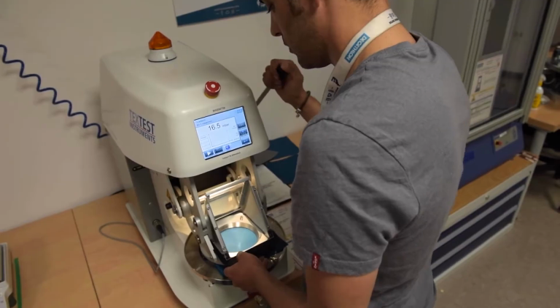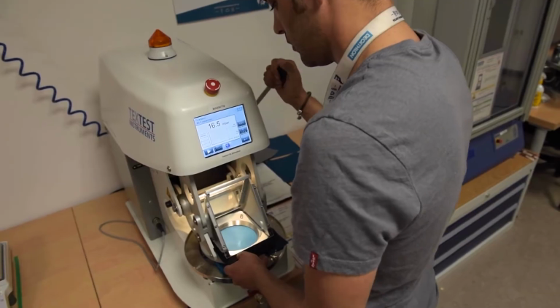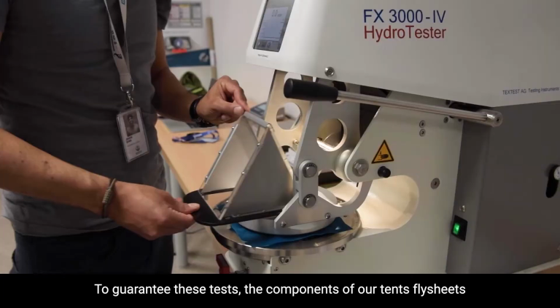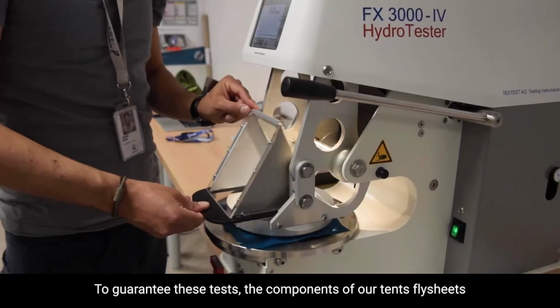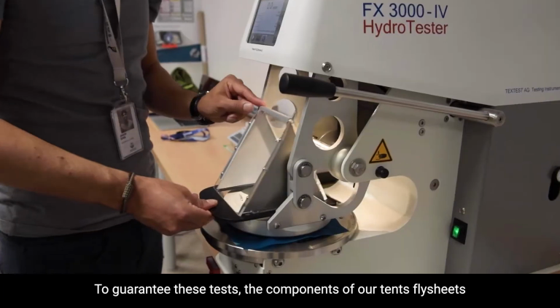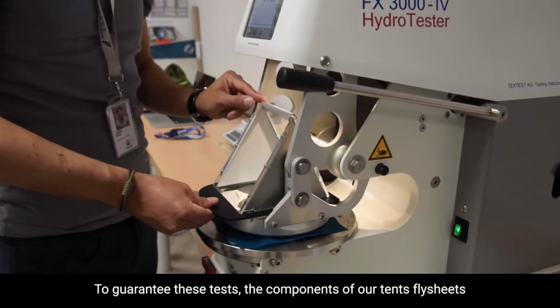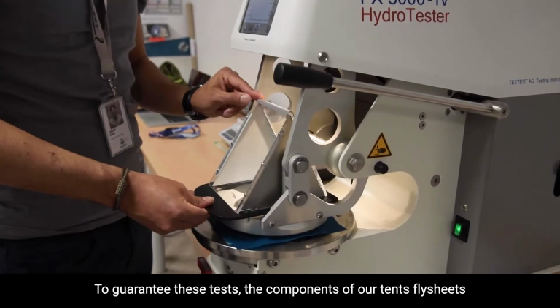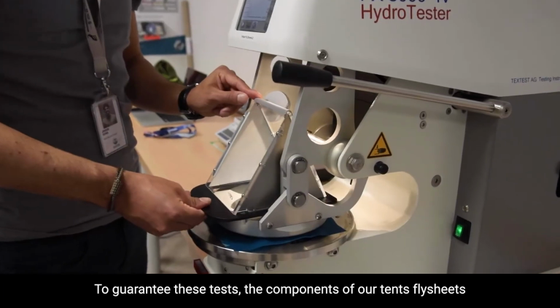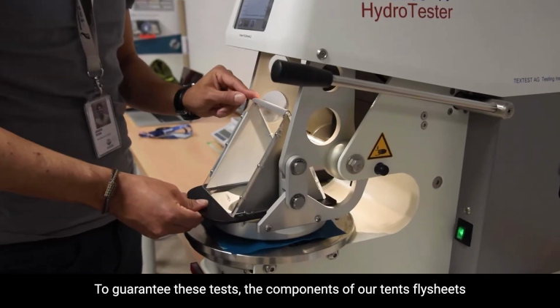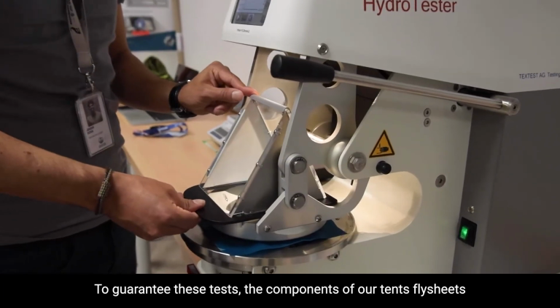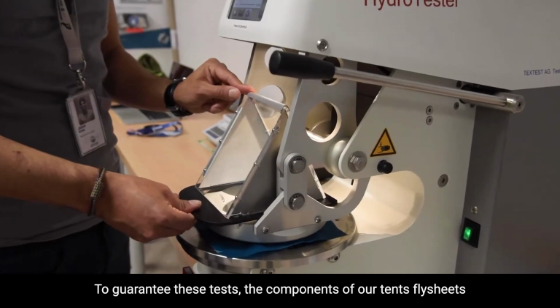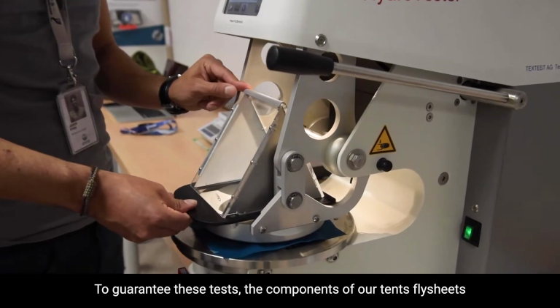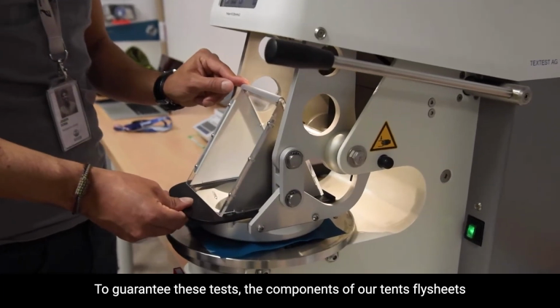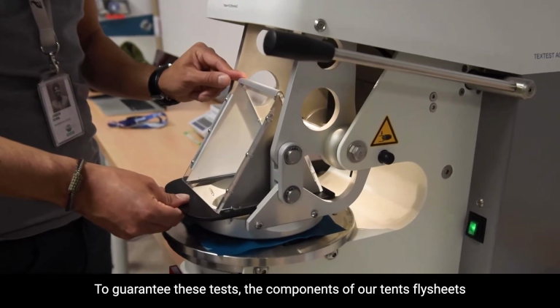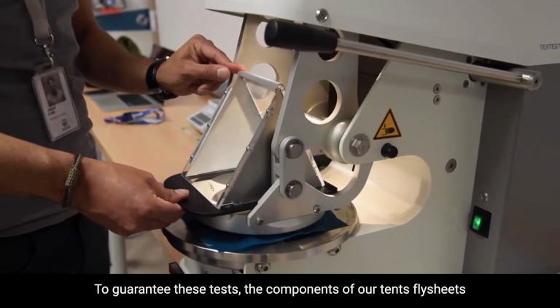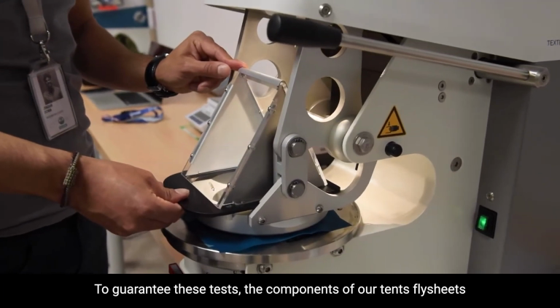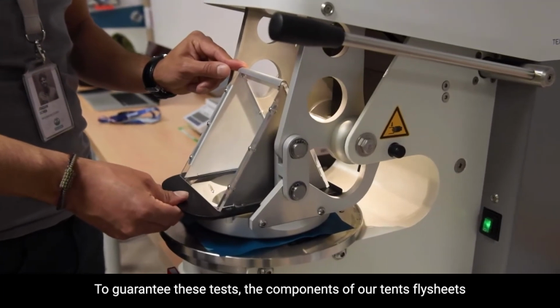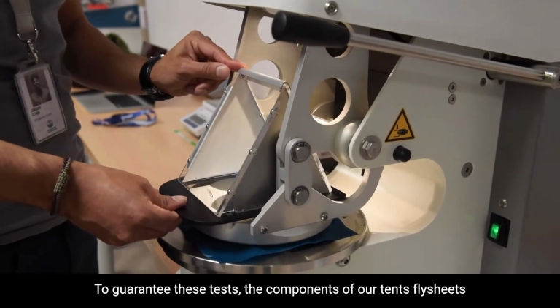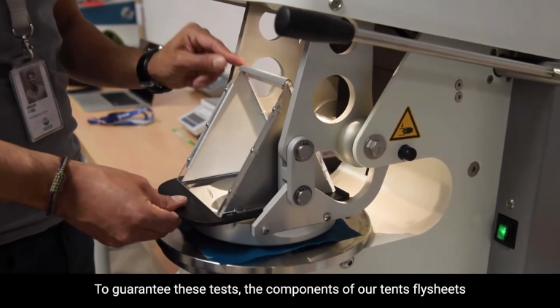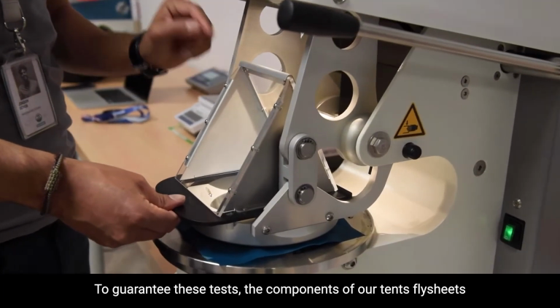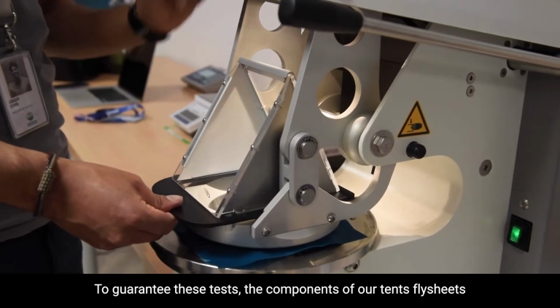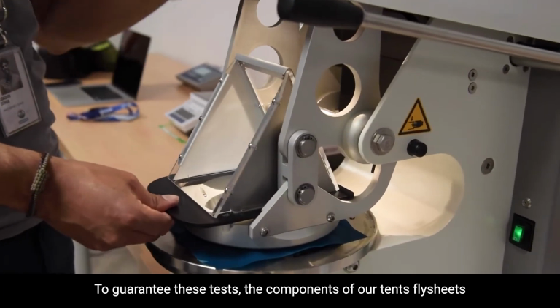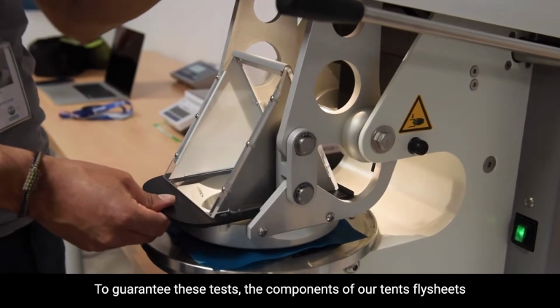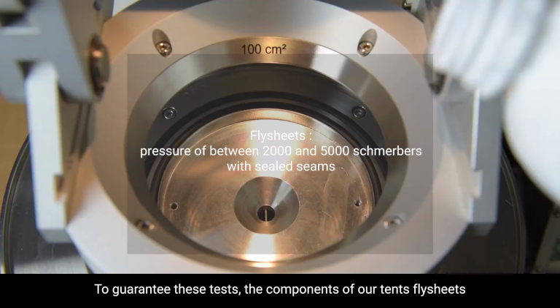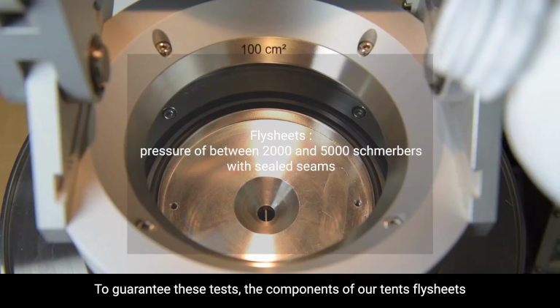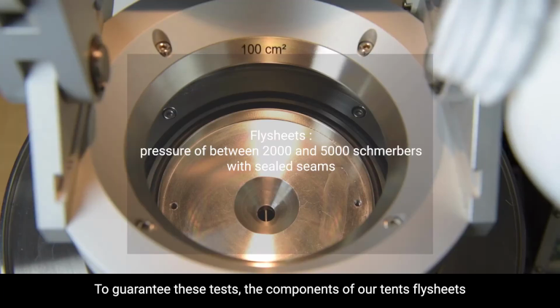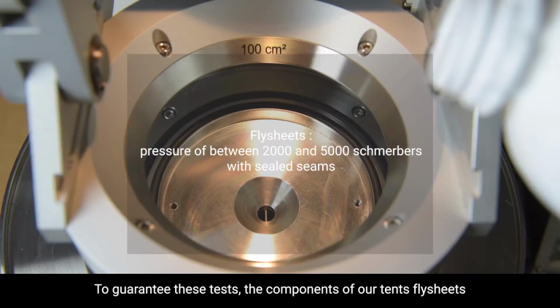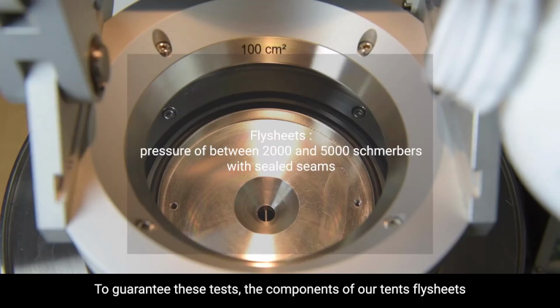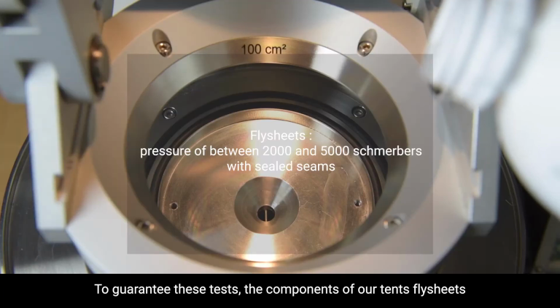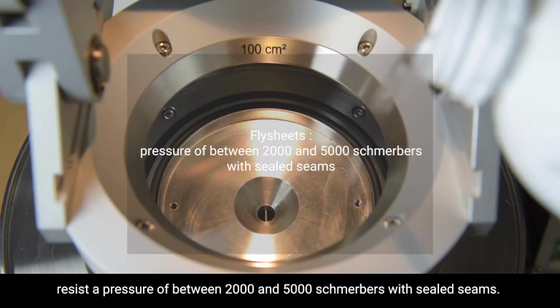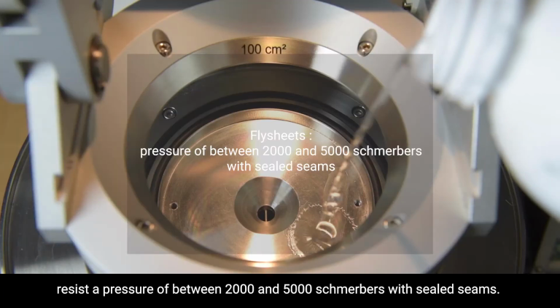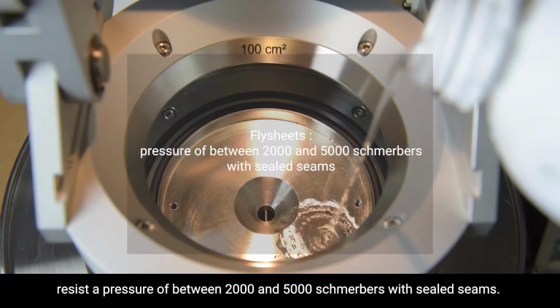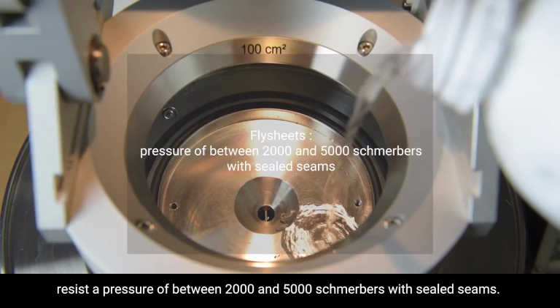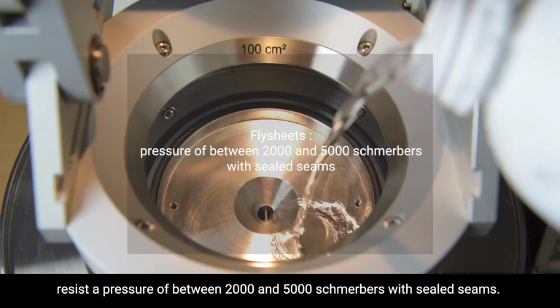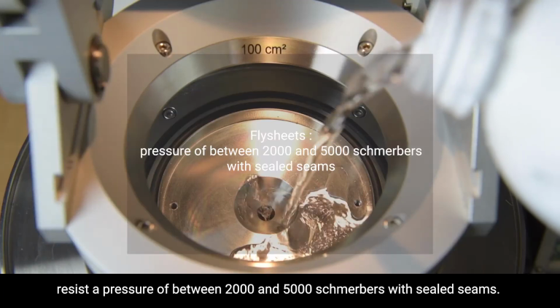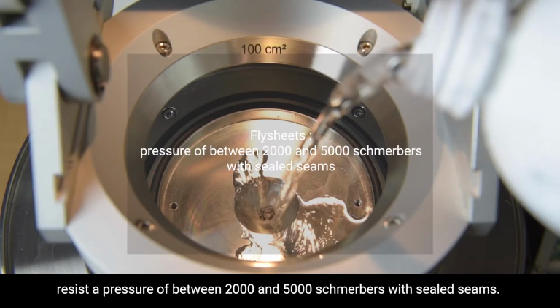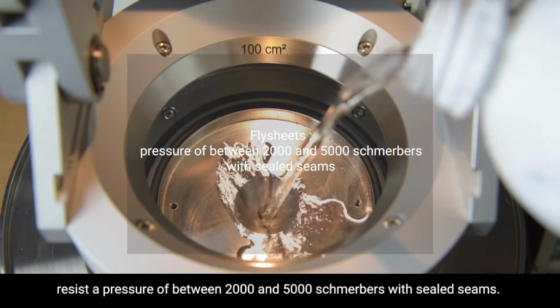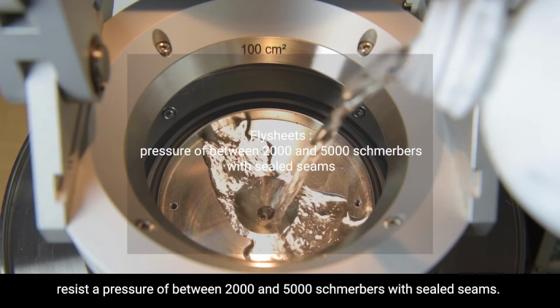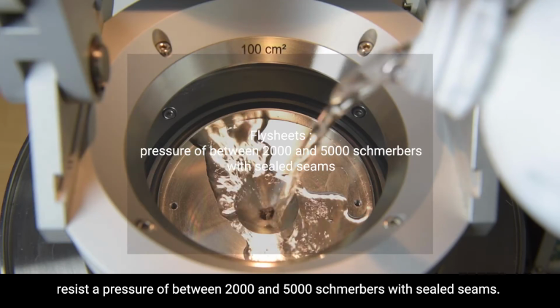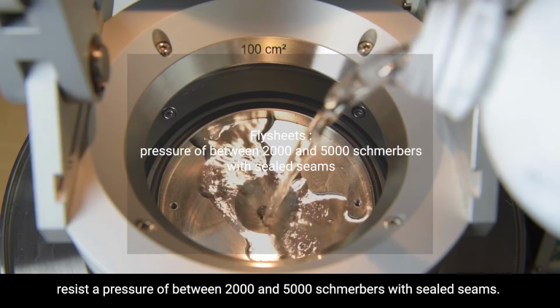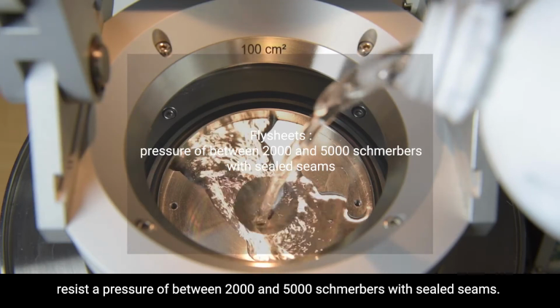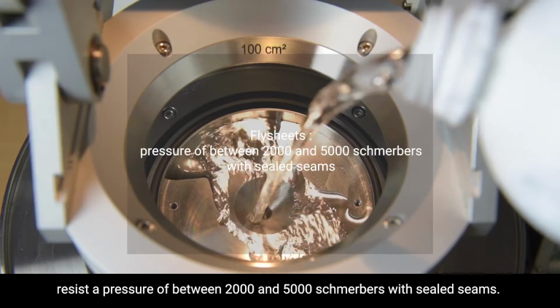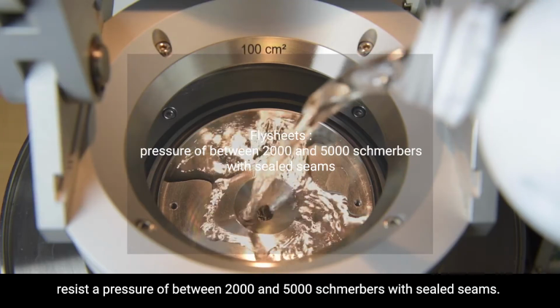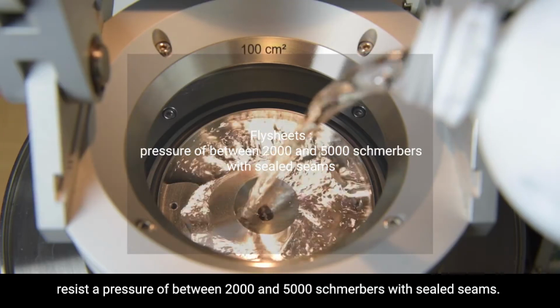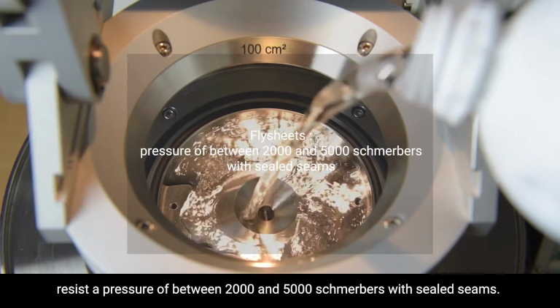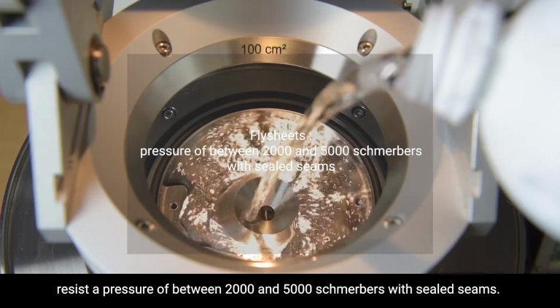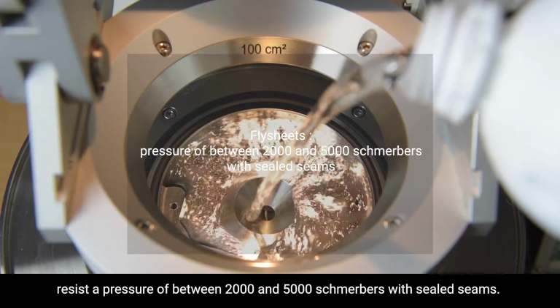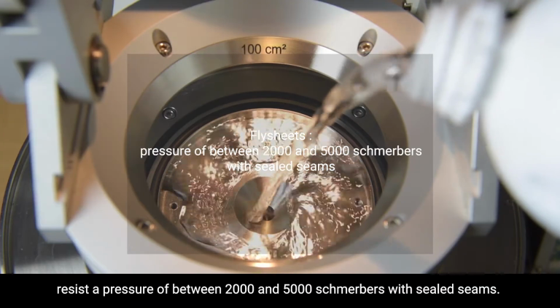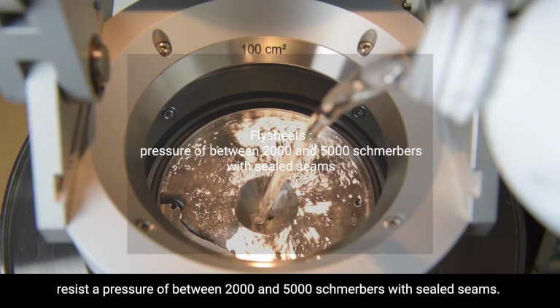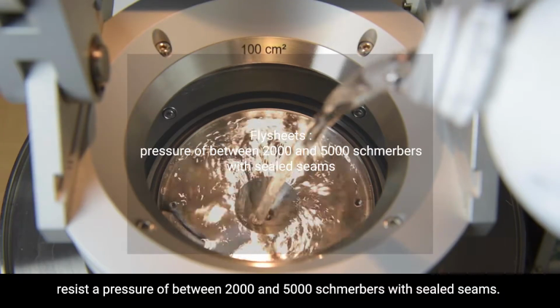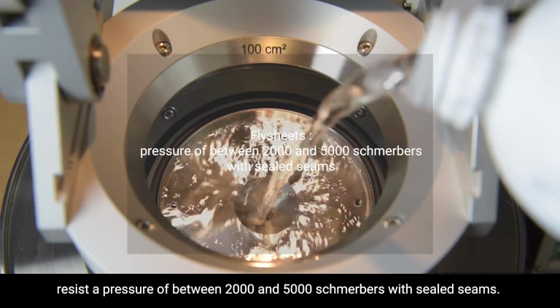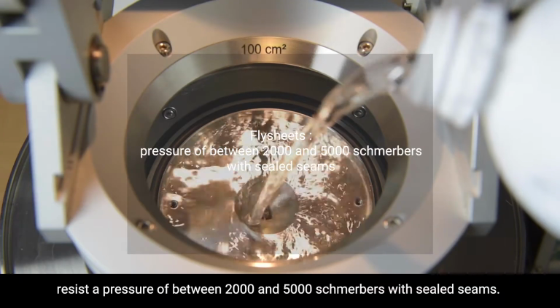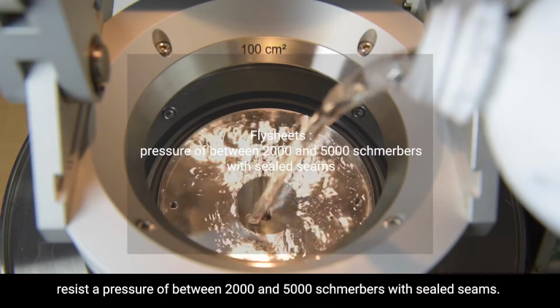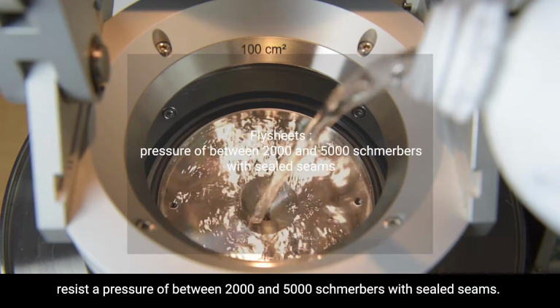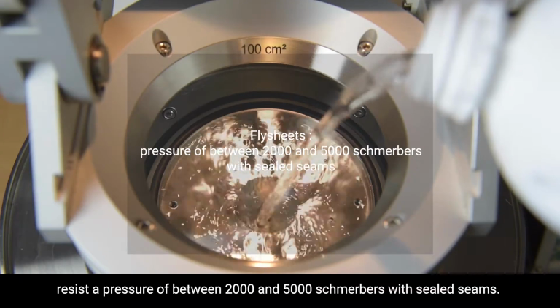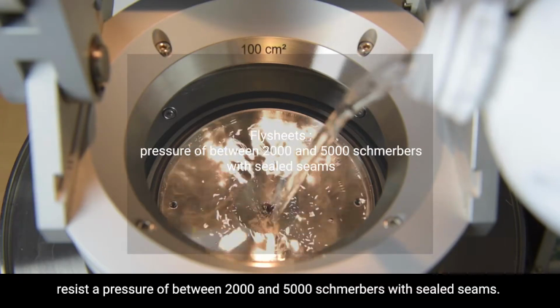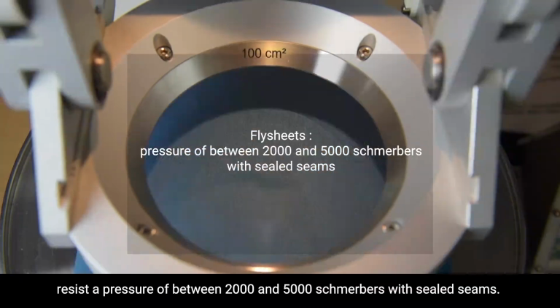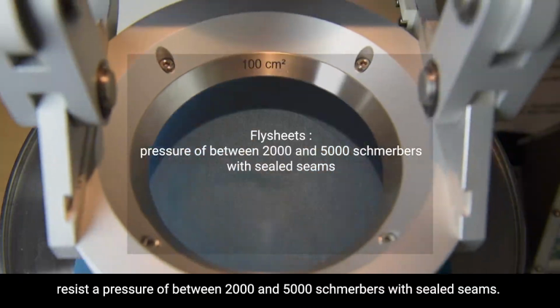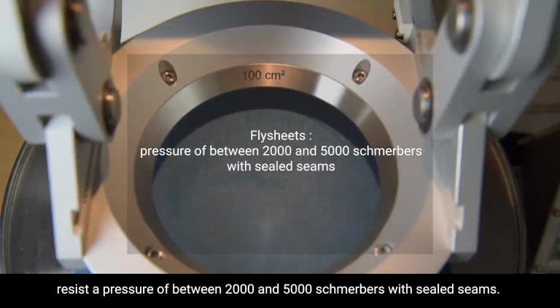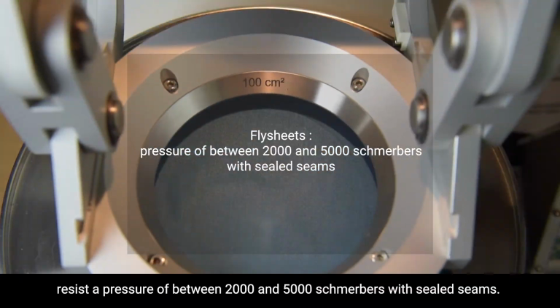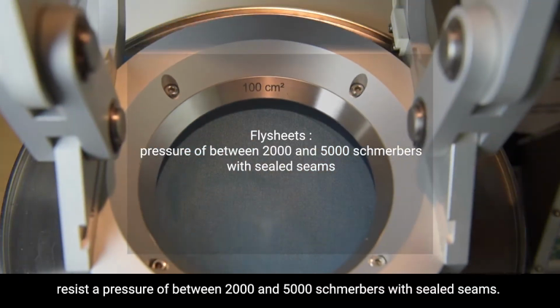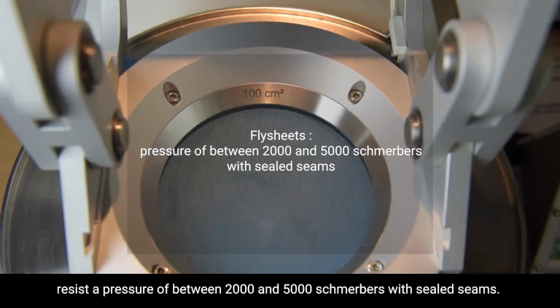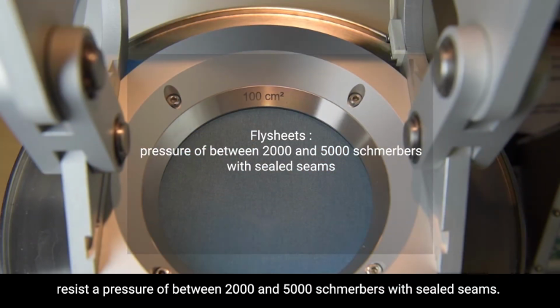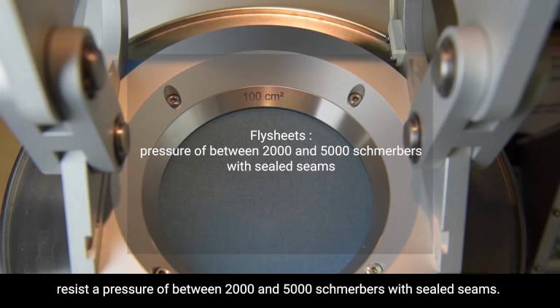To guarantee these tests, the components of our tent supply sheets resist a pressure of between 2,000 and 5,000 schmerbers with sealed seams.